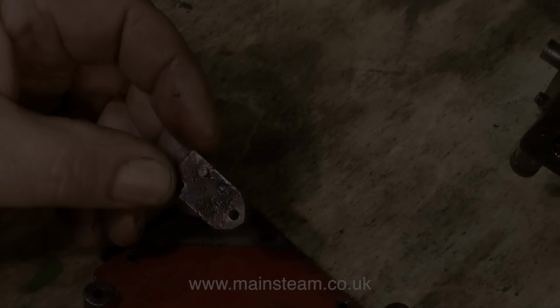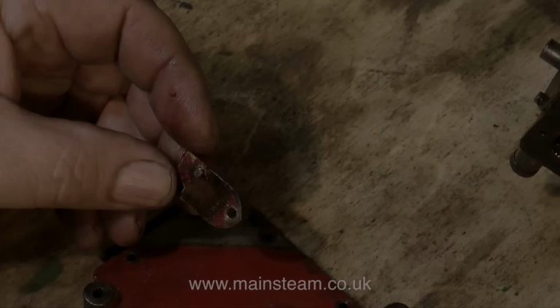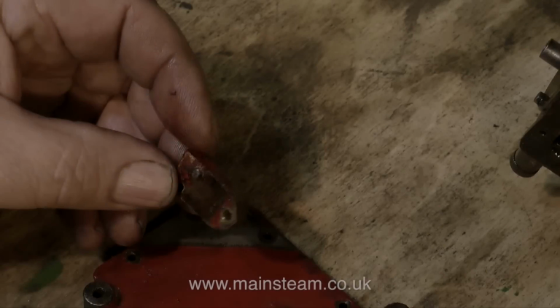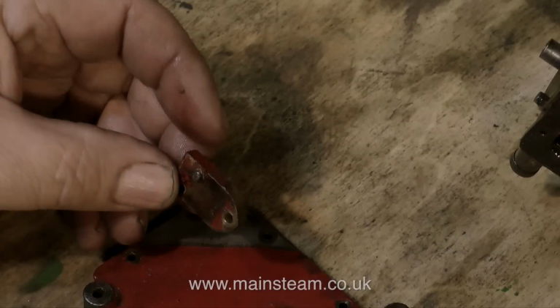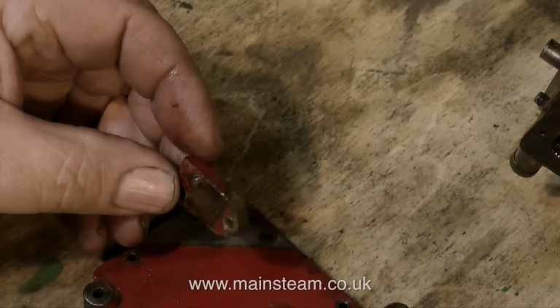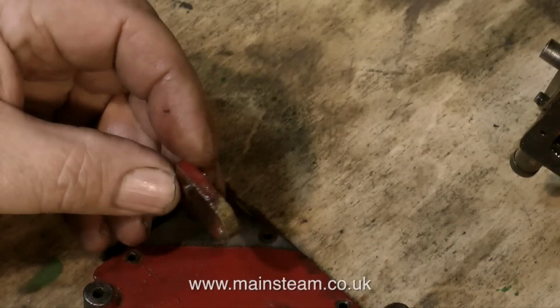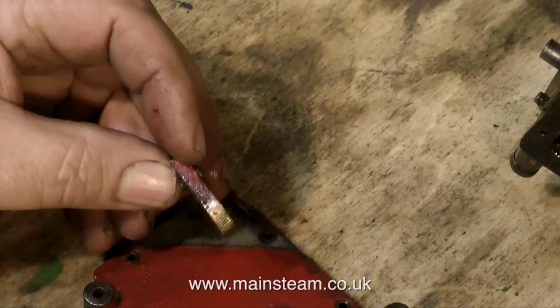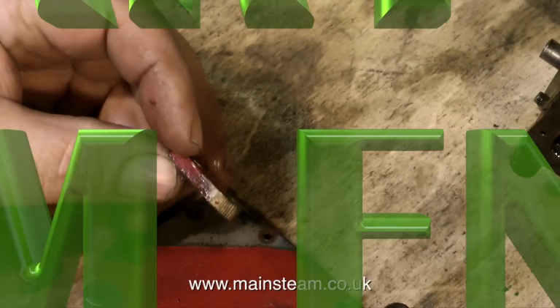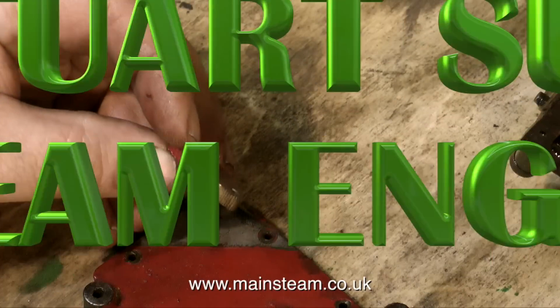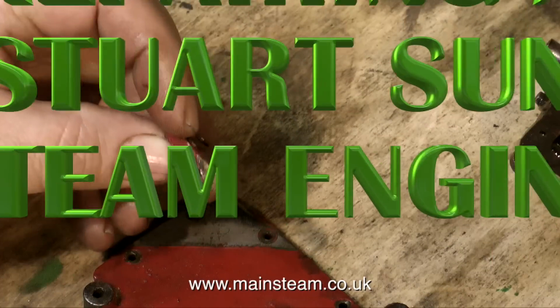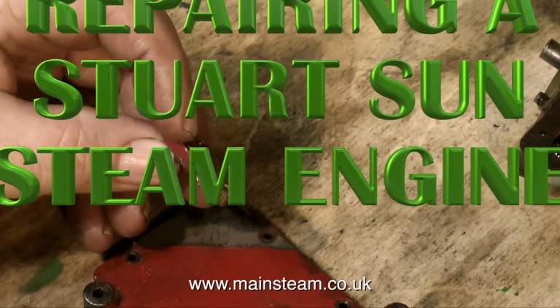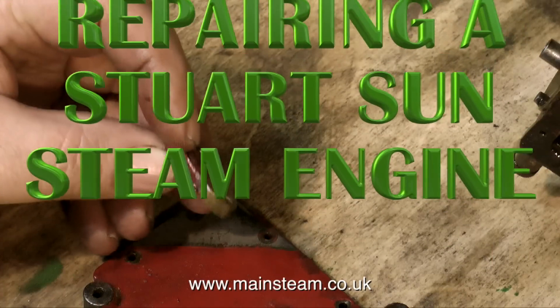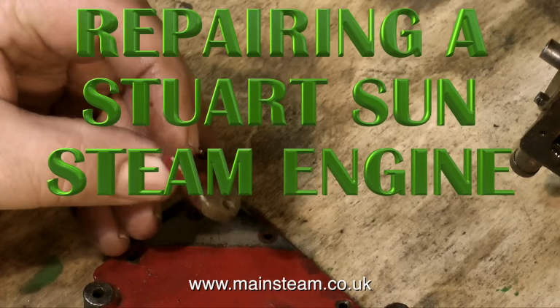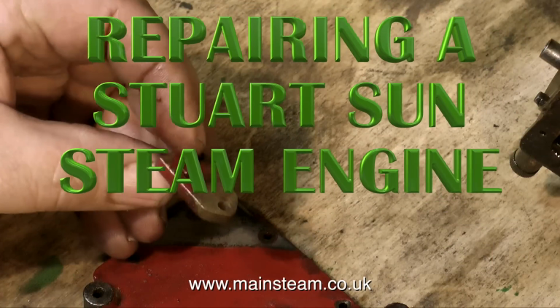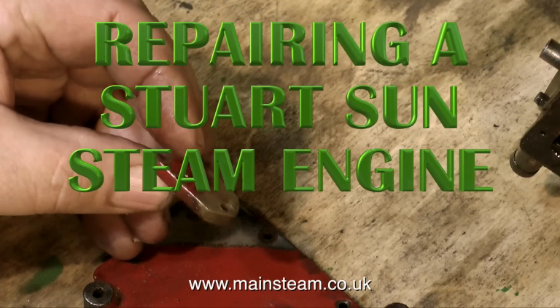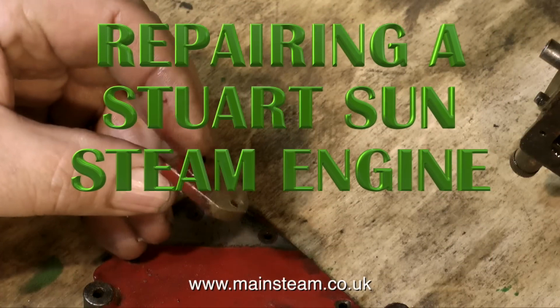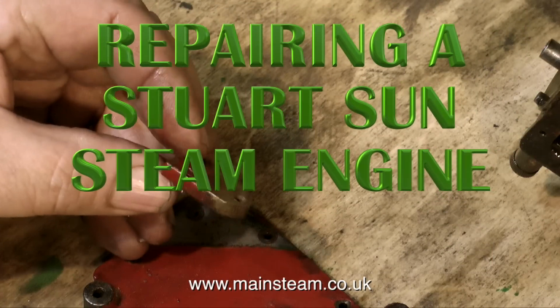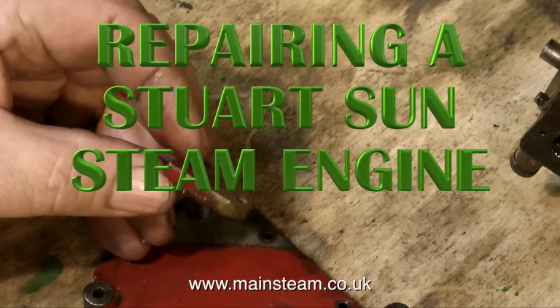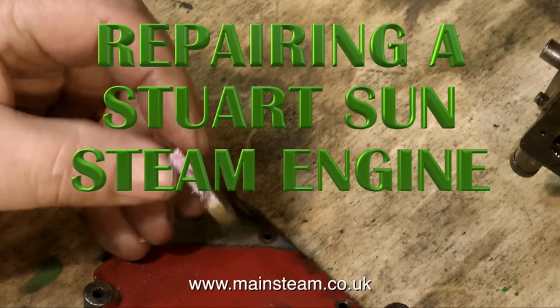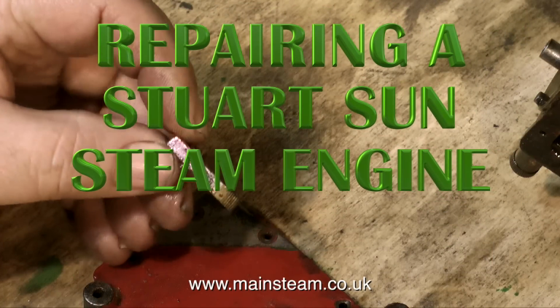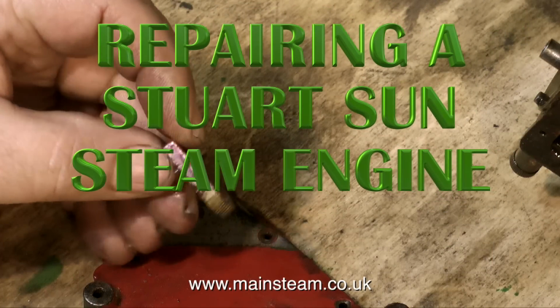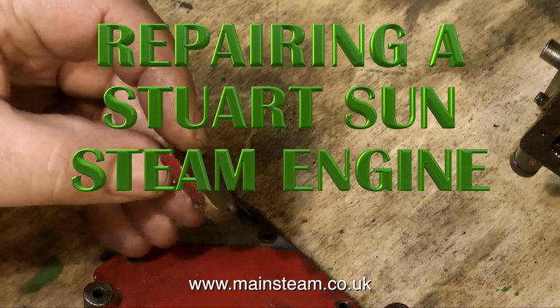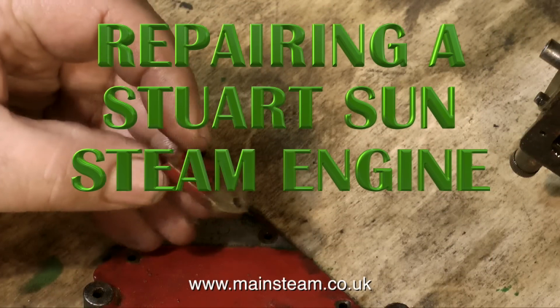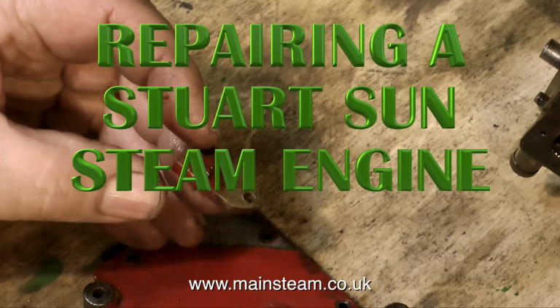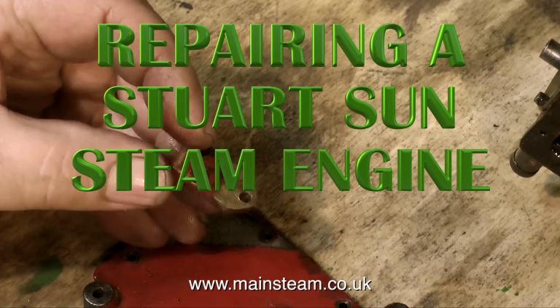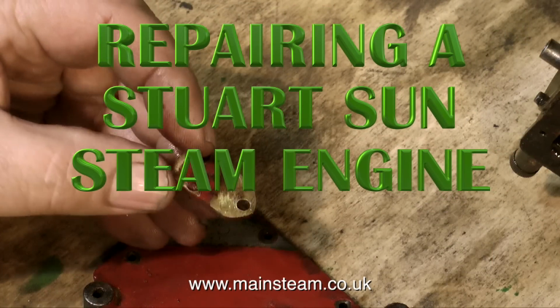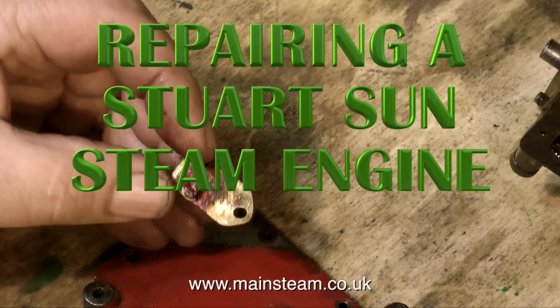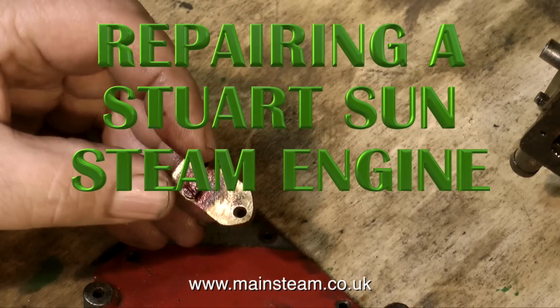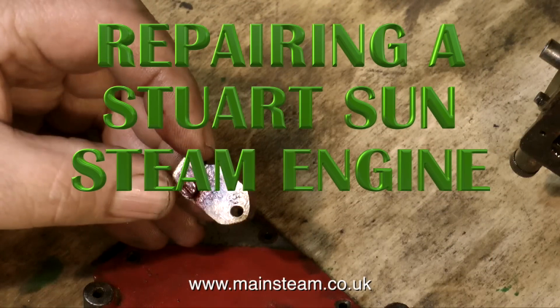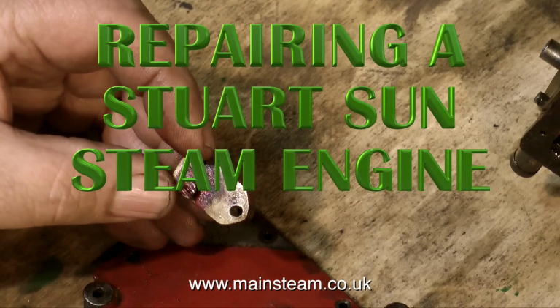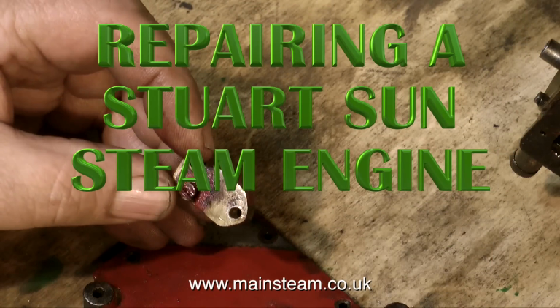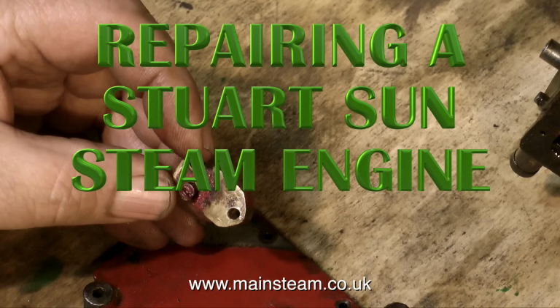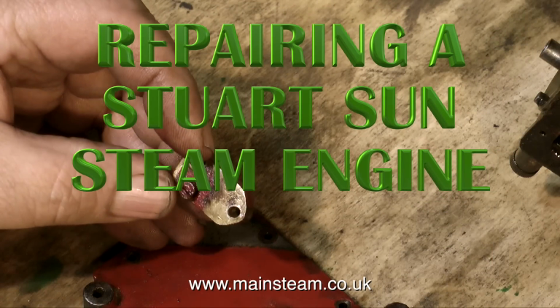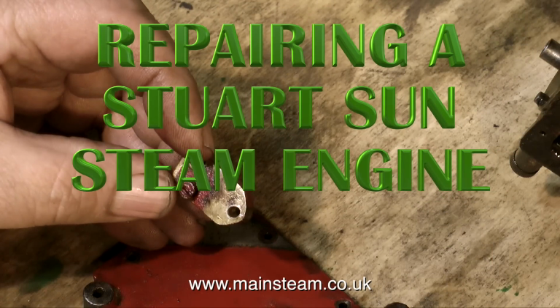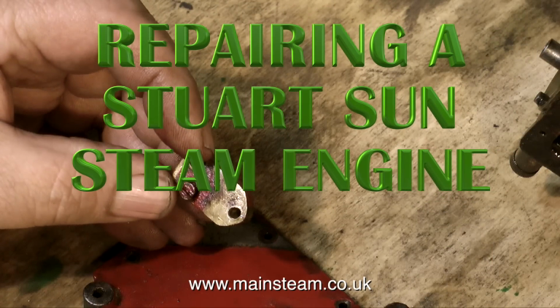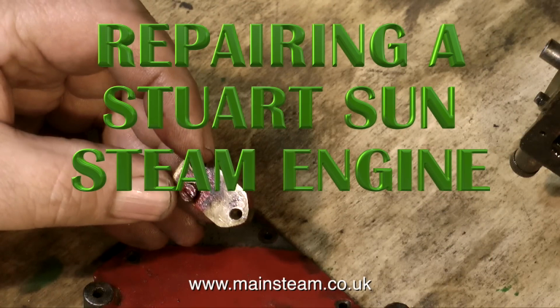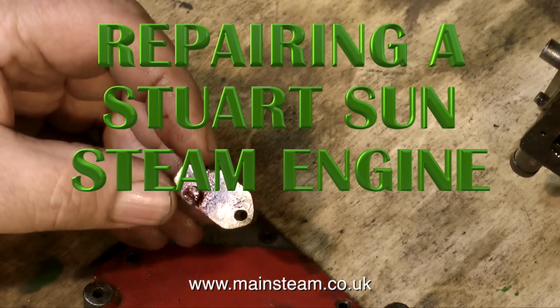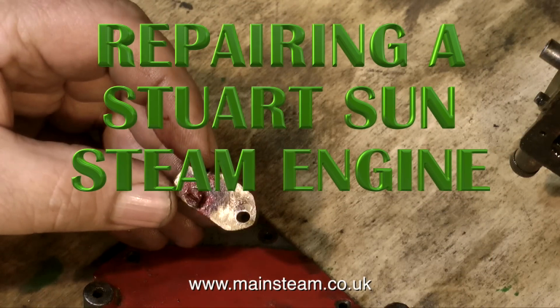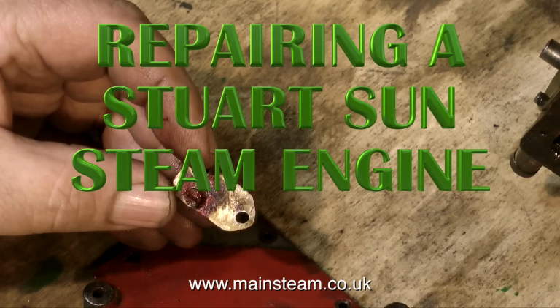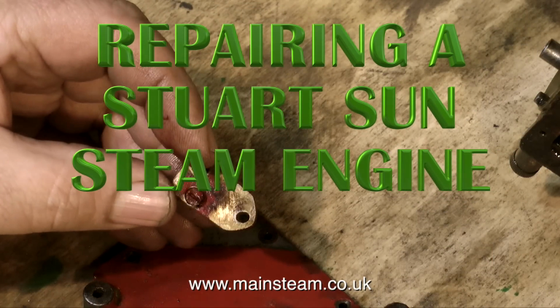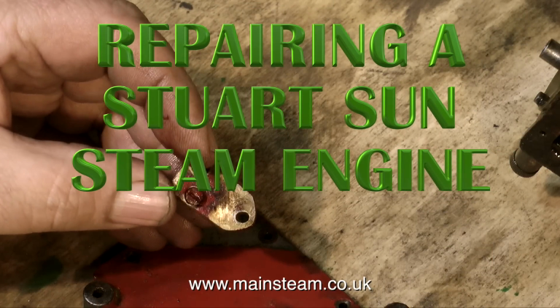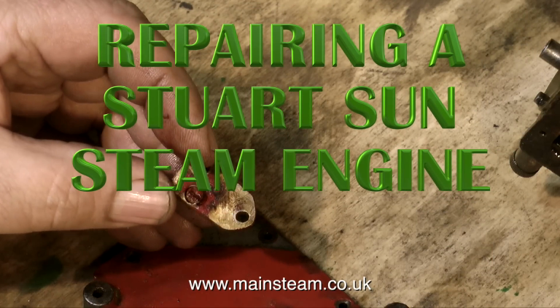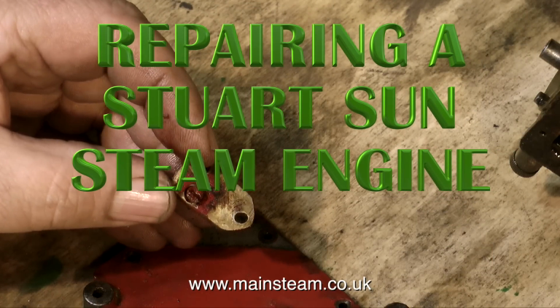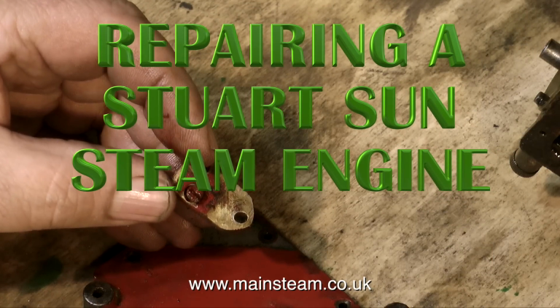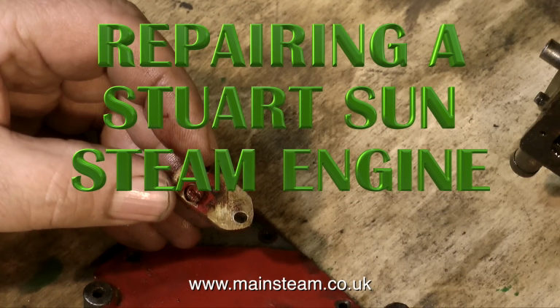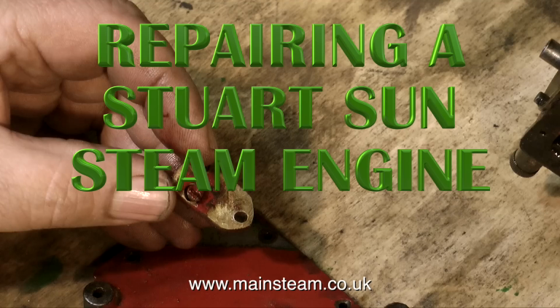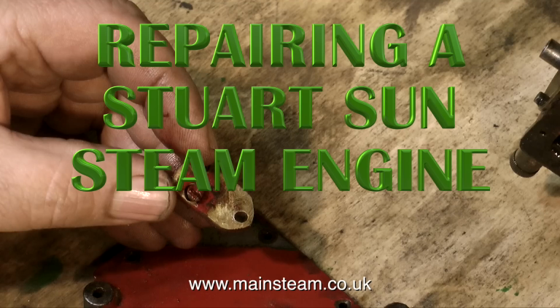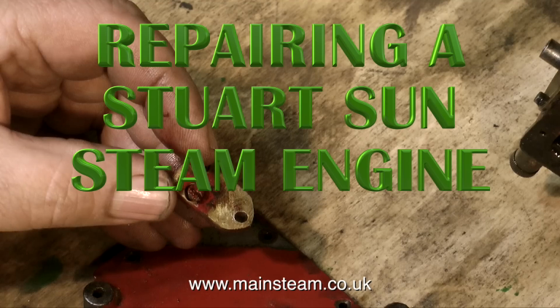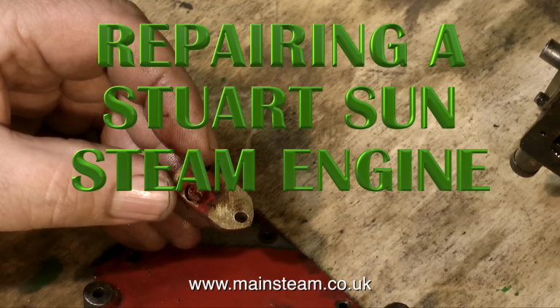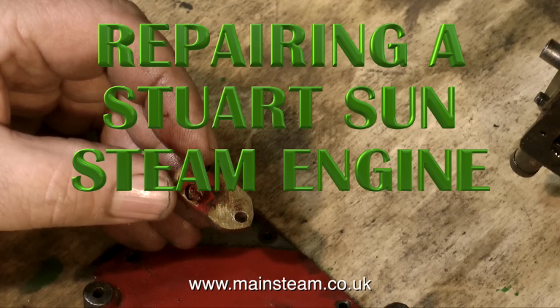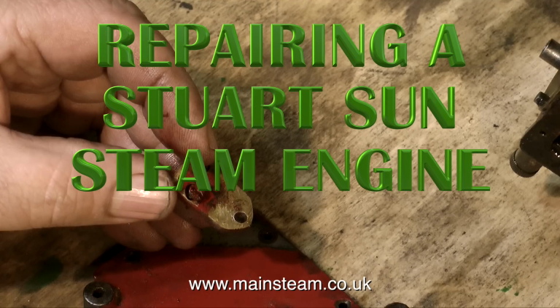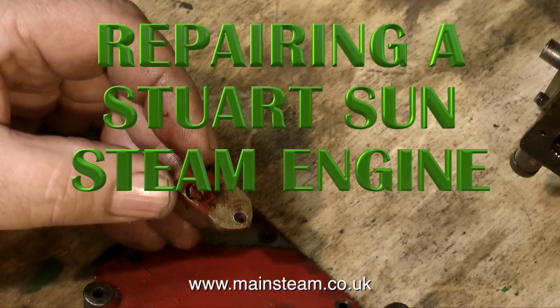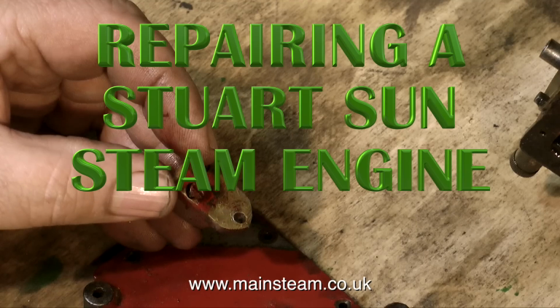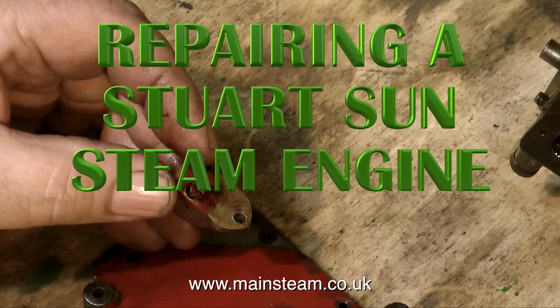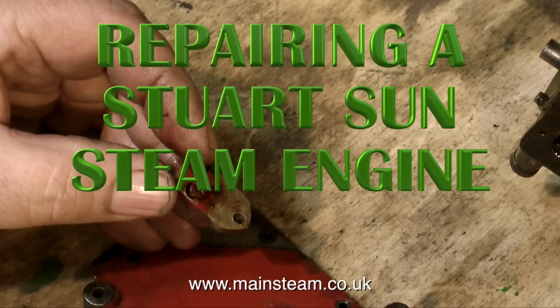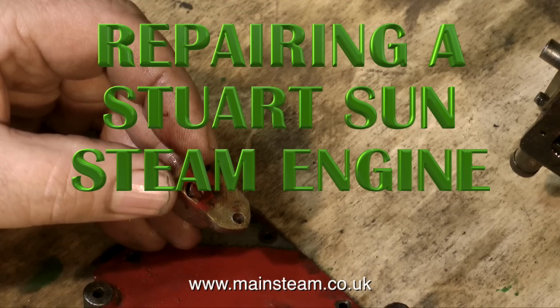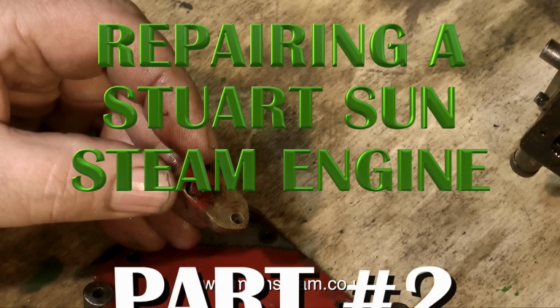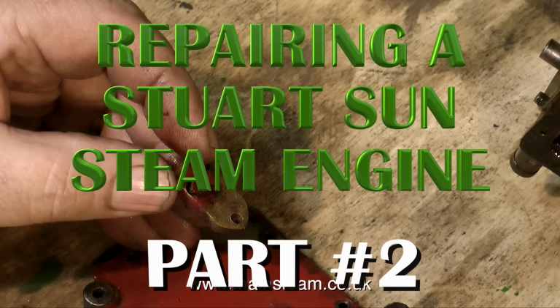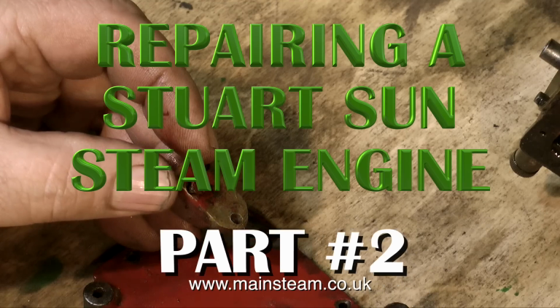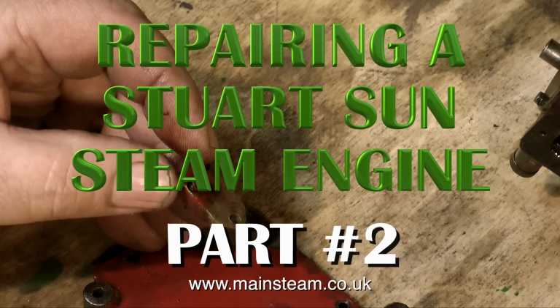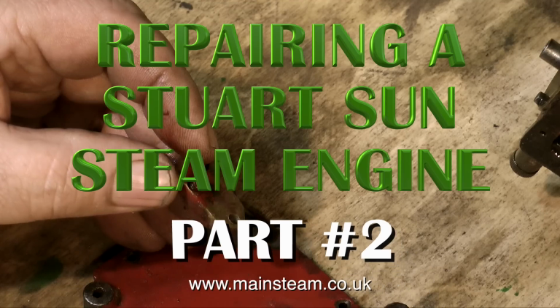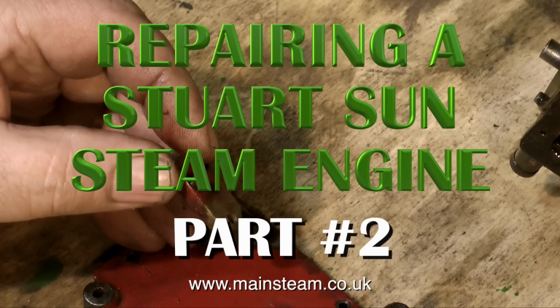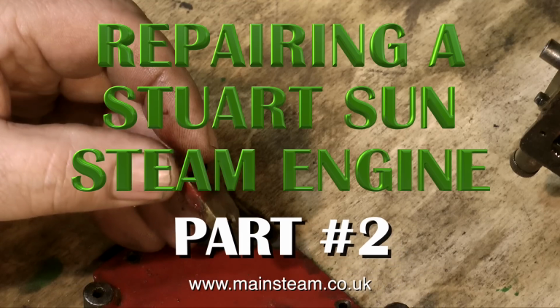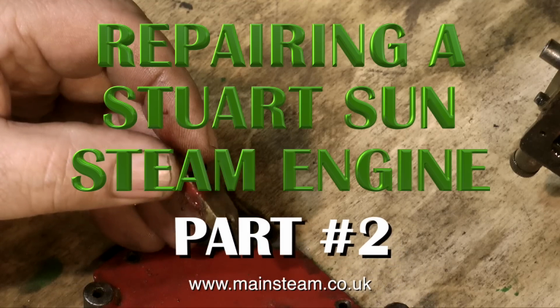Welcome to repairing a Stuart Sun steam engine. This is part two, and in this part I'm going to show how I make the base.